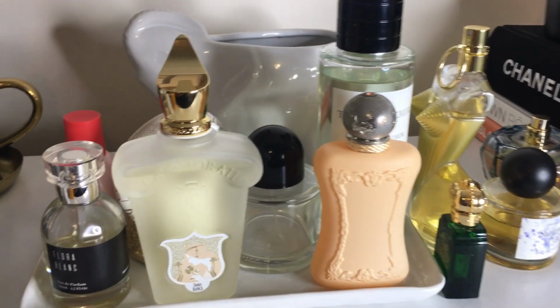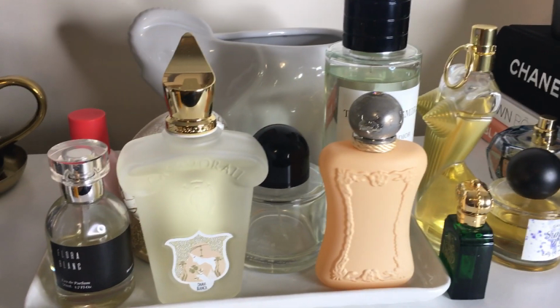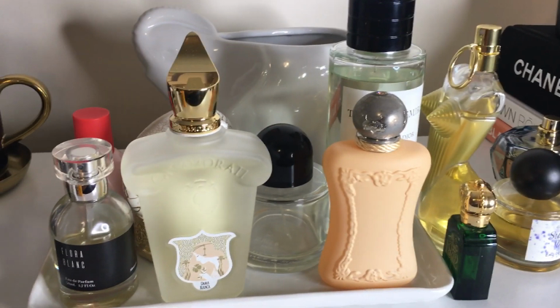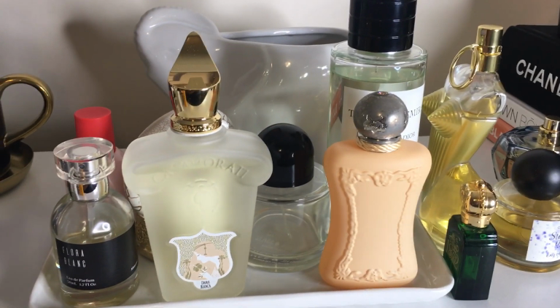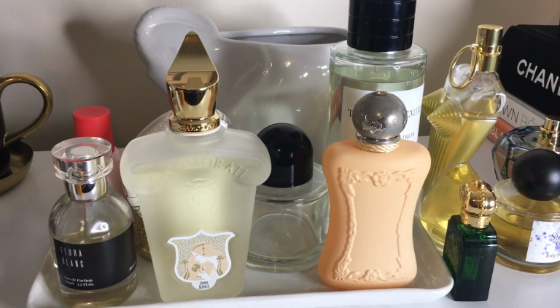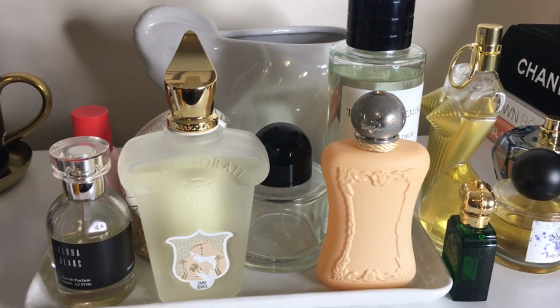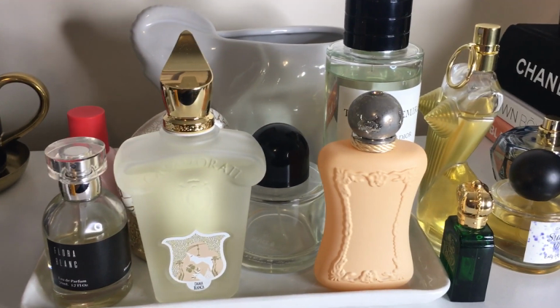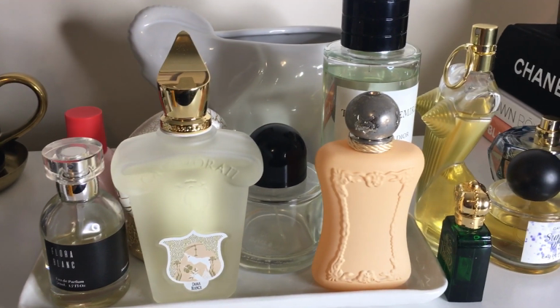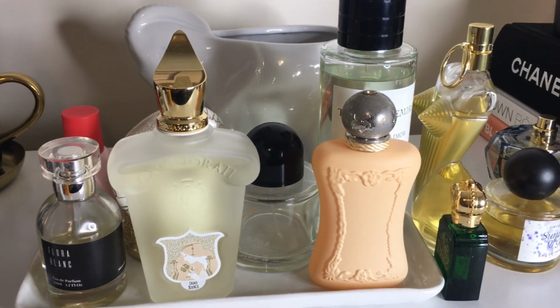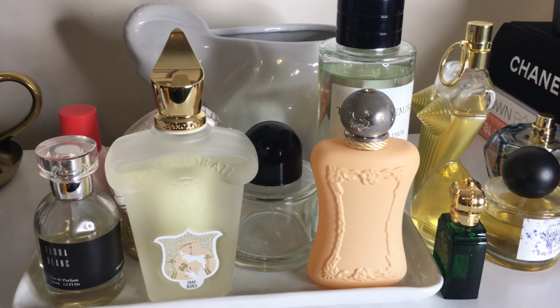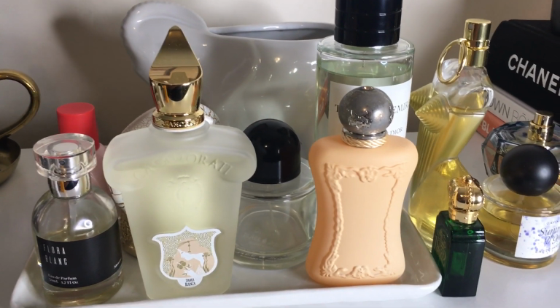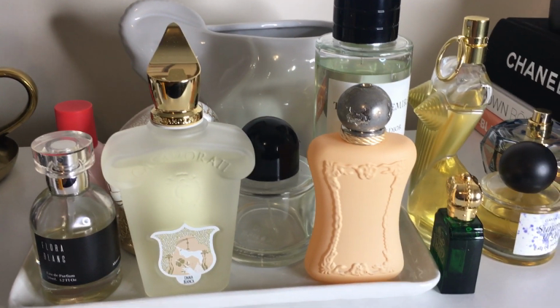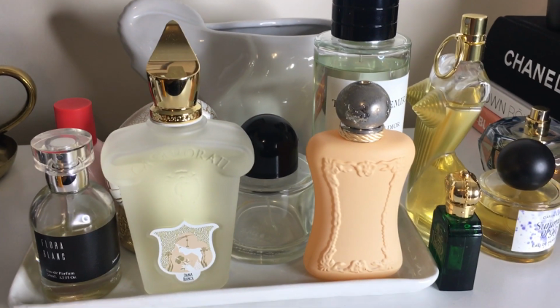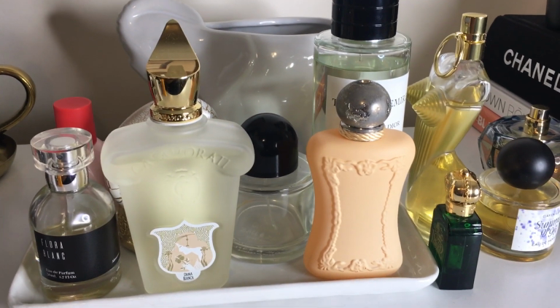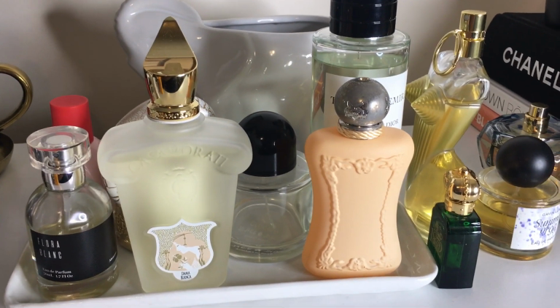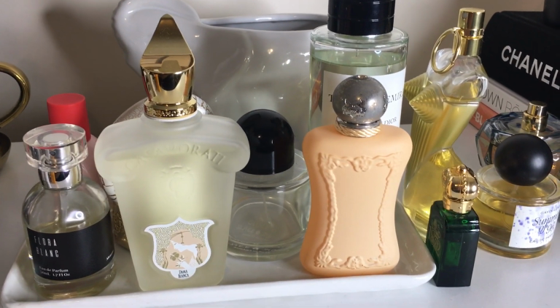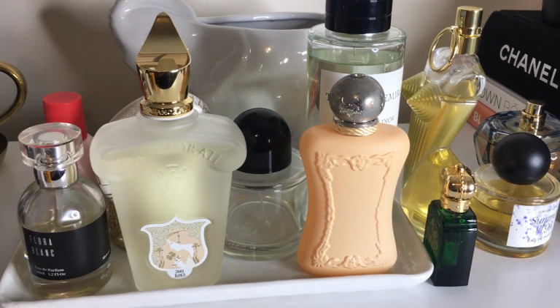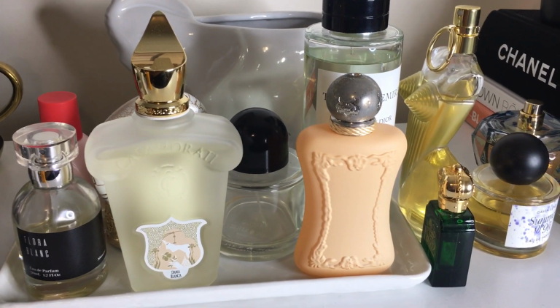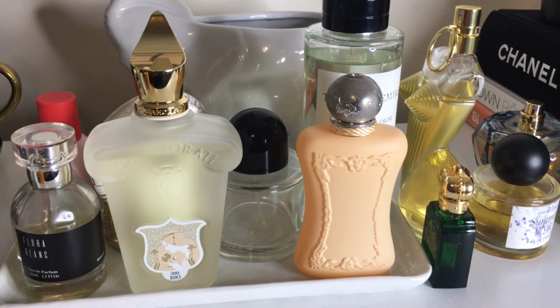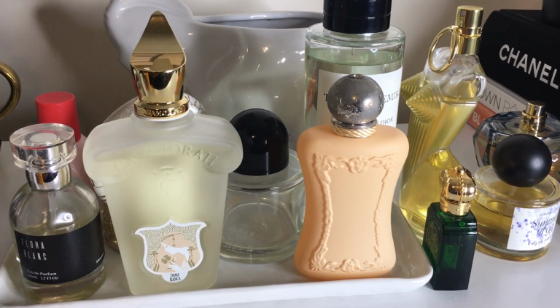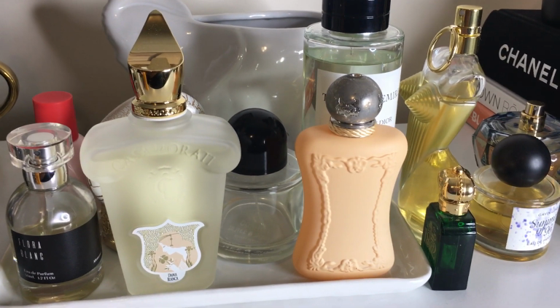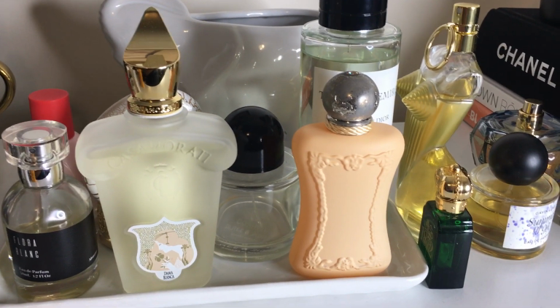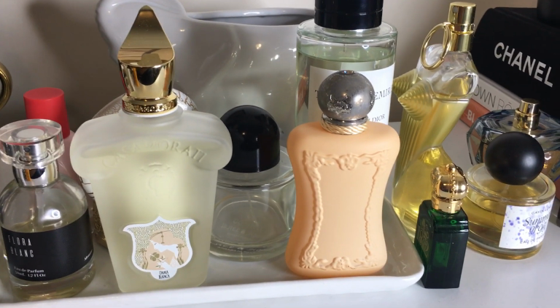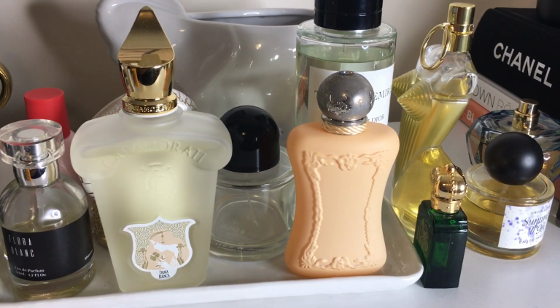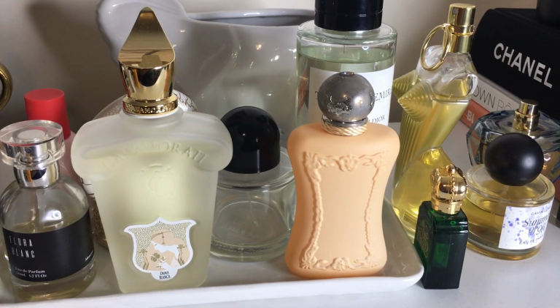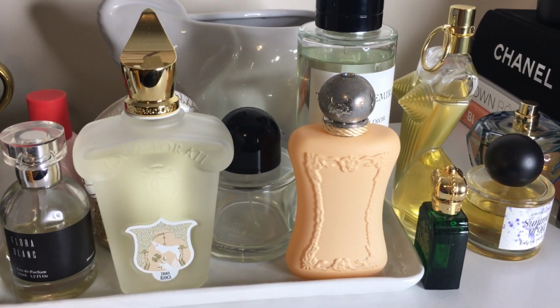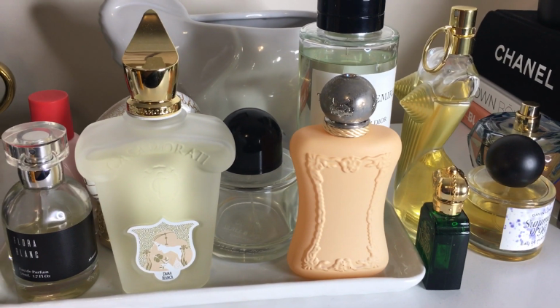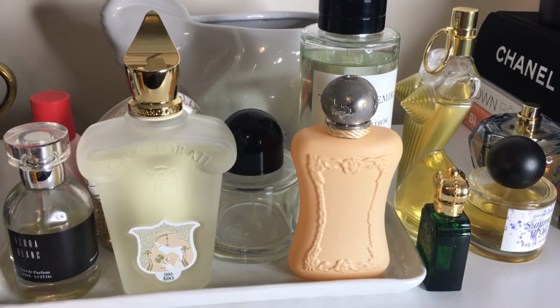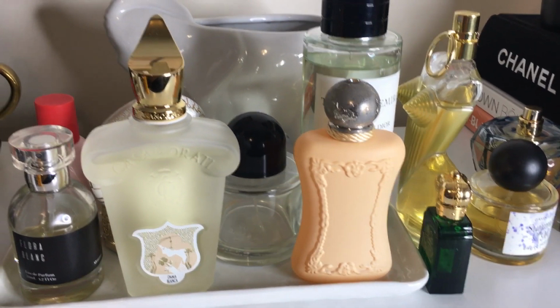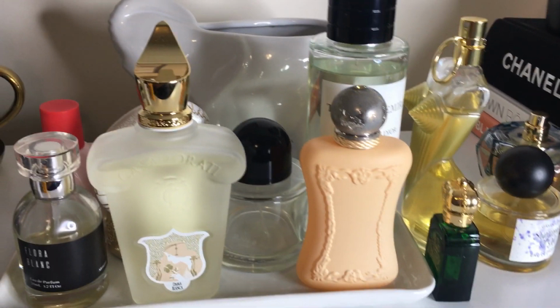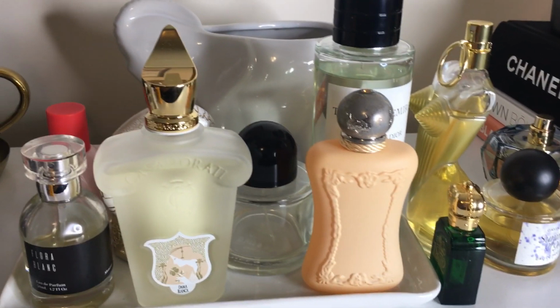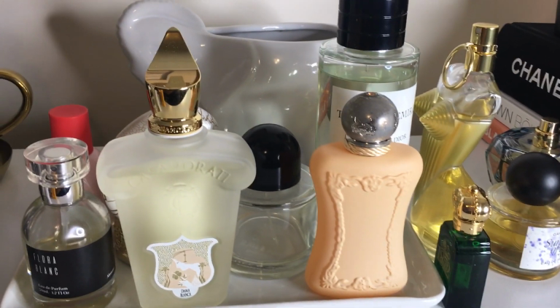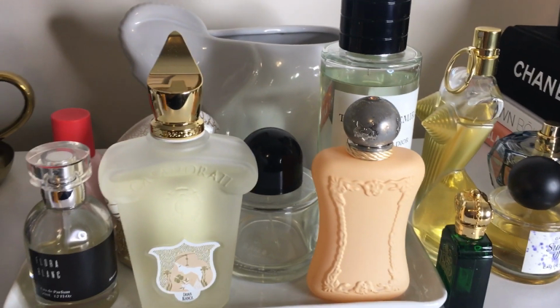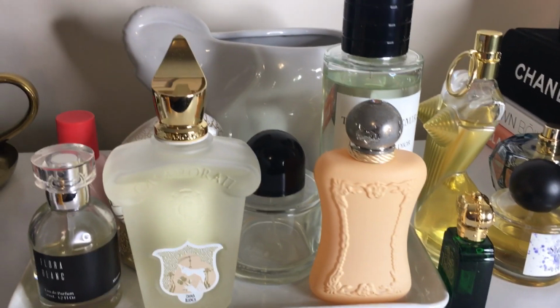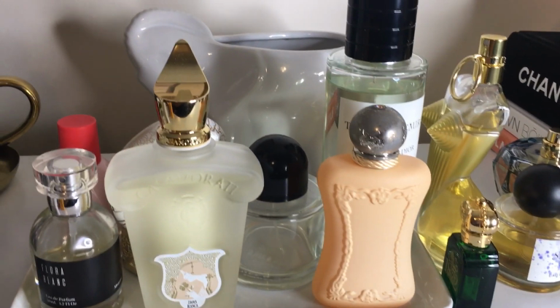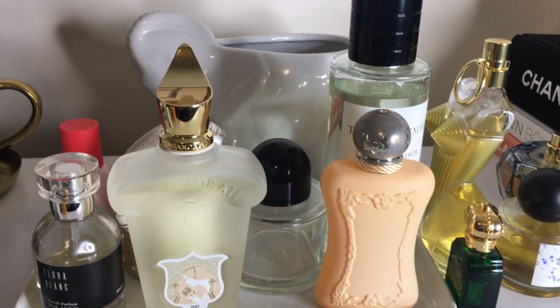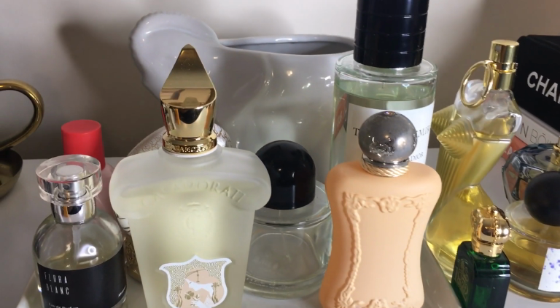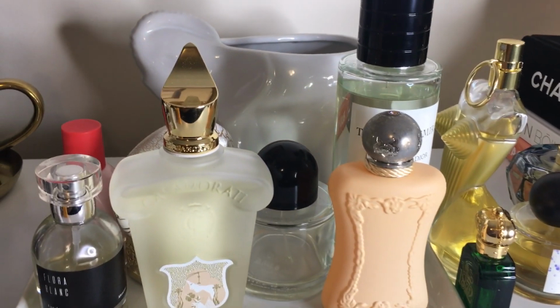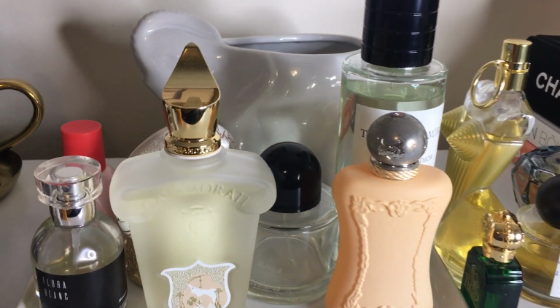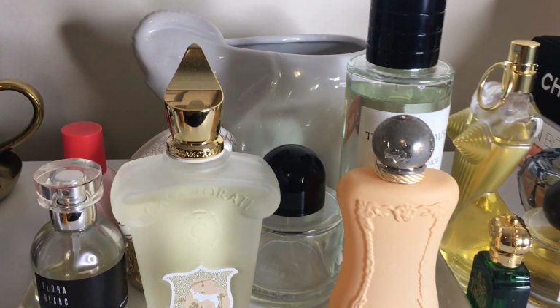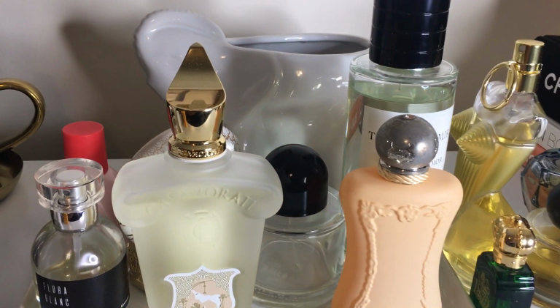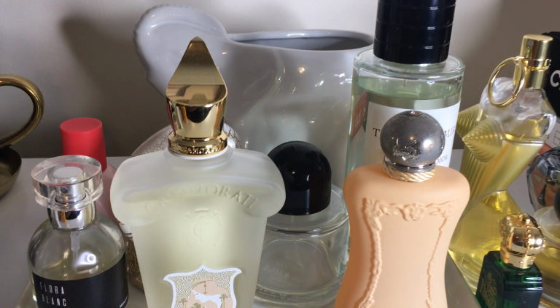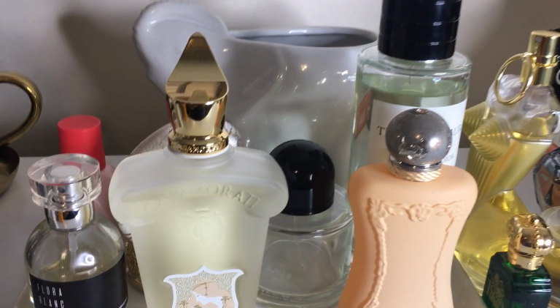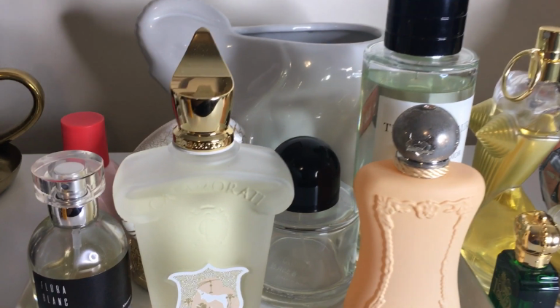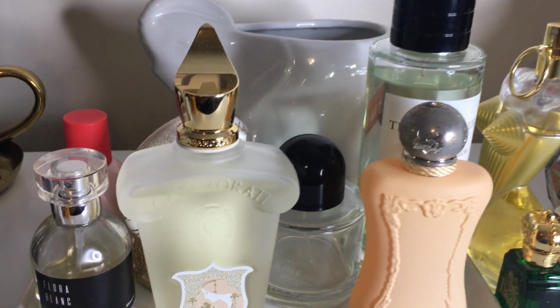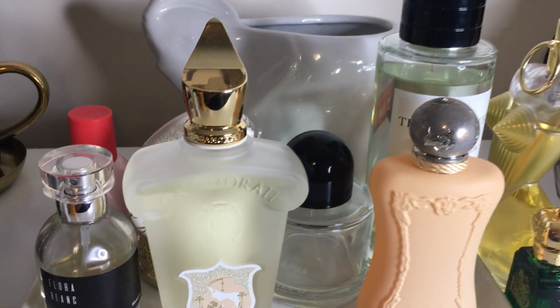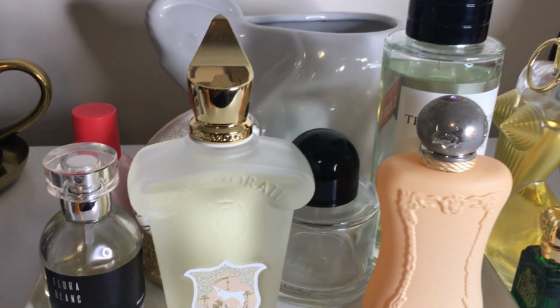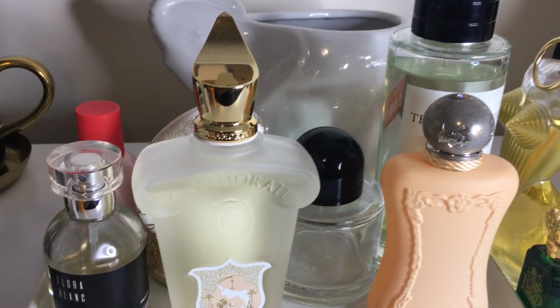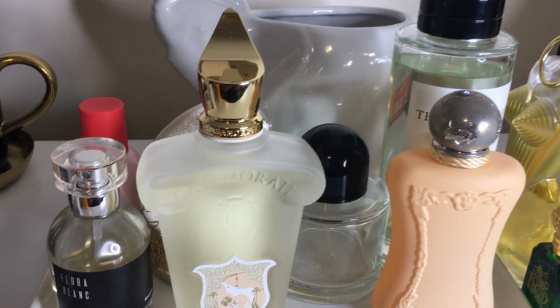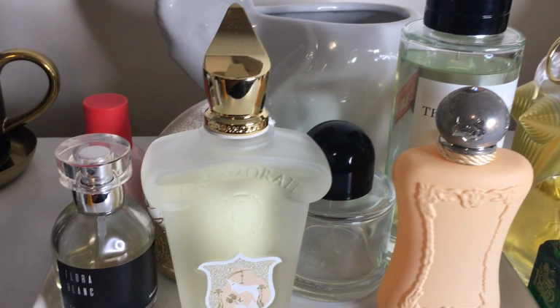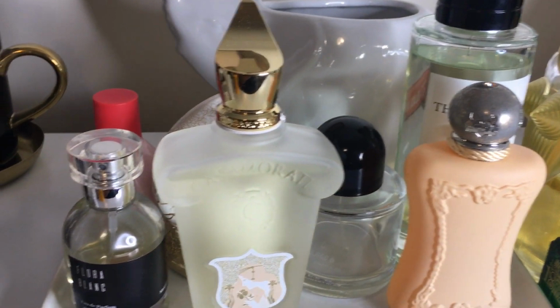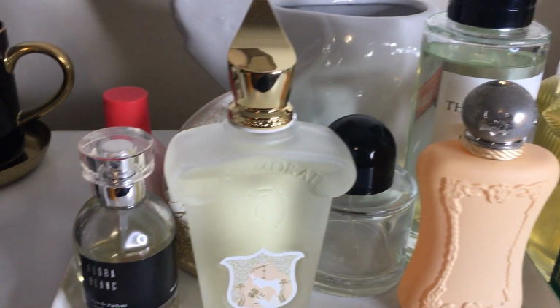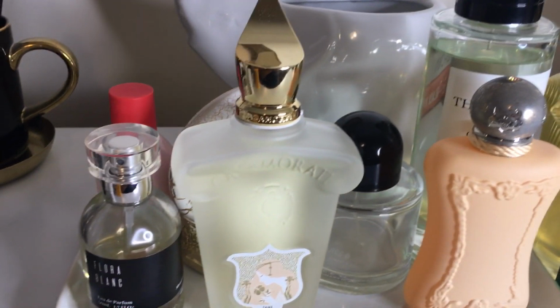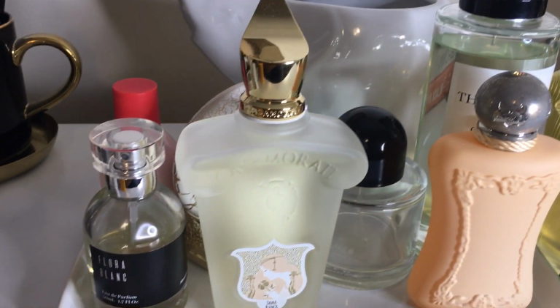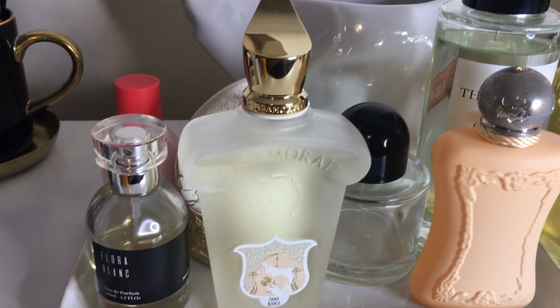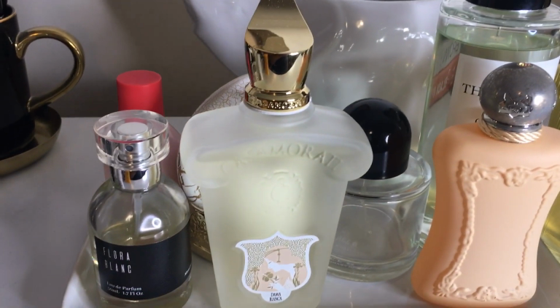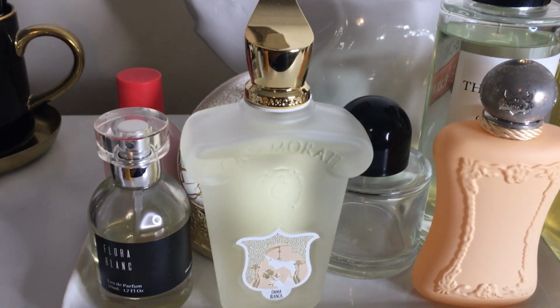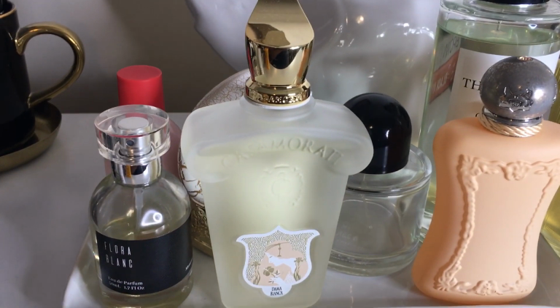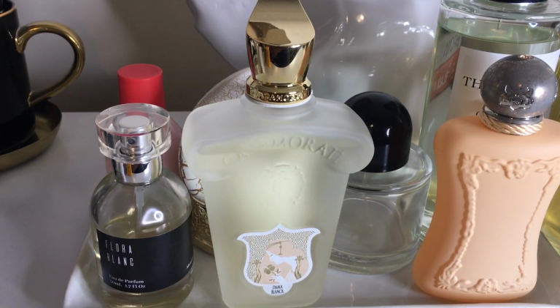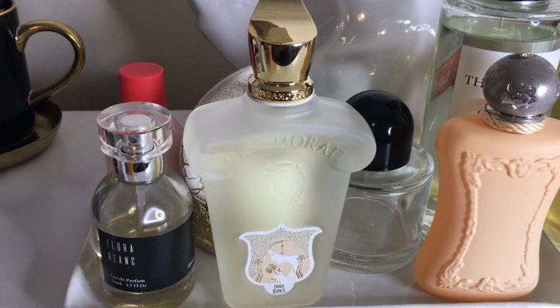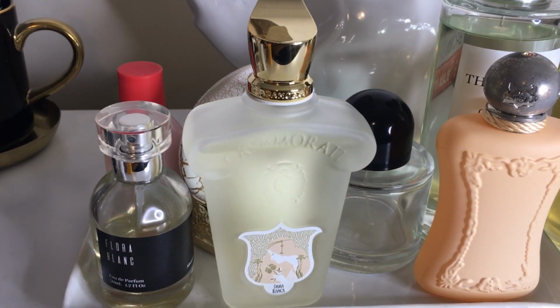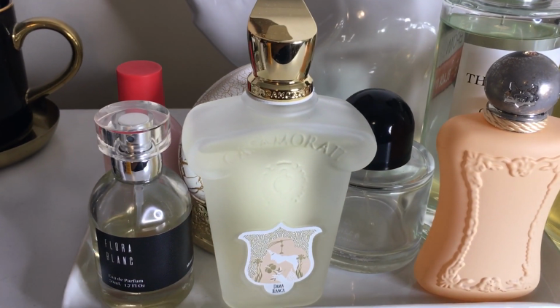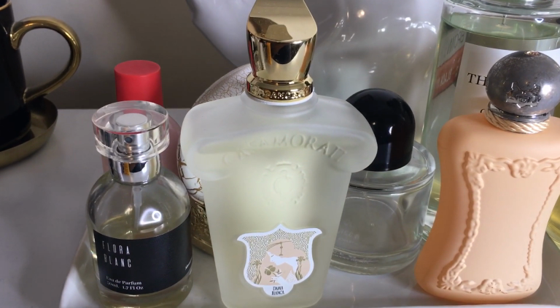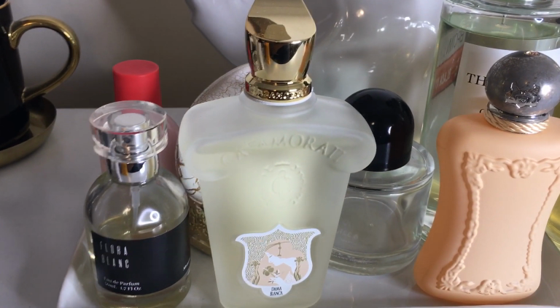Hello, welcome back to my channel. I am Jay Holloway. Today we're going to be discussing last week's fragrances.